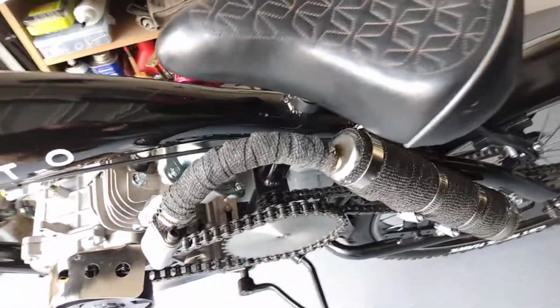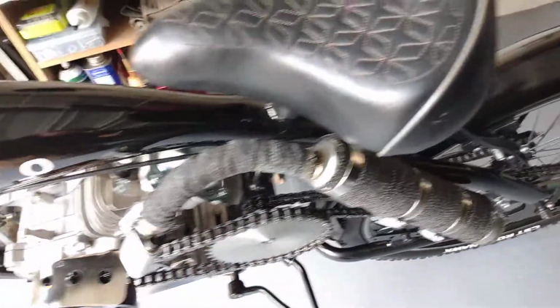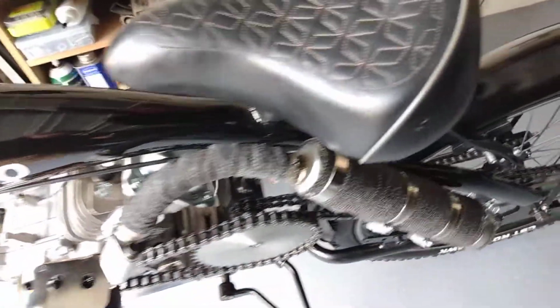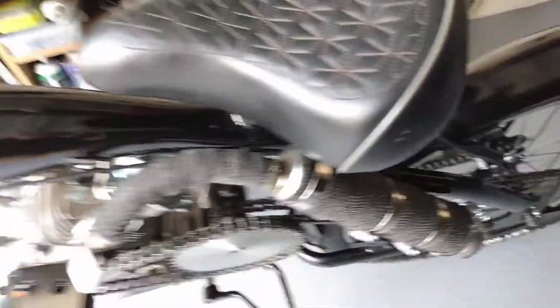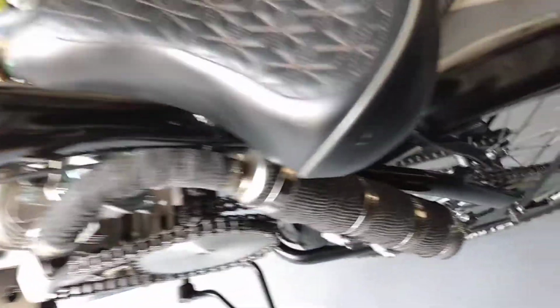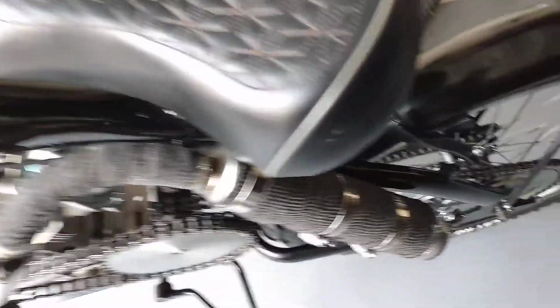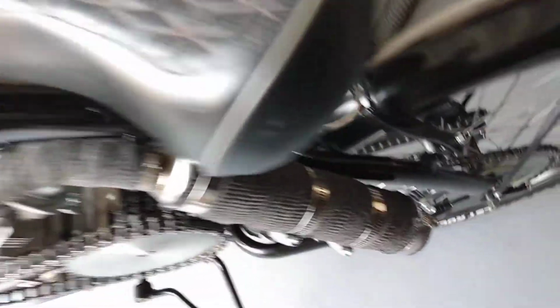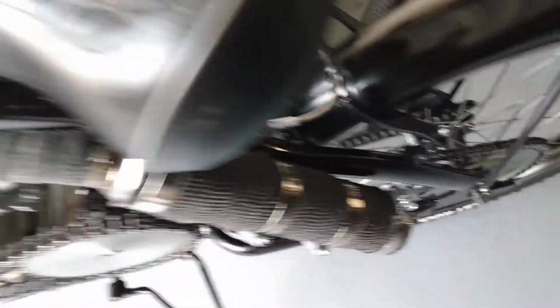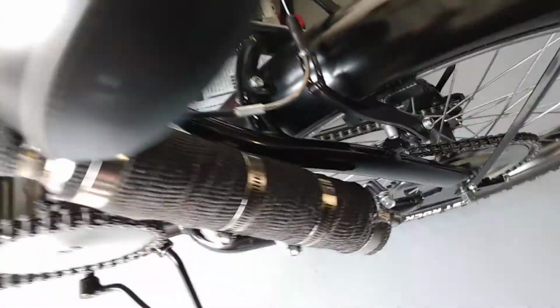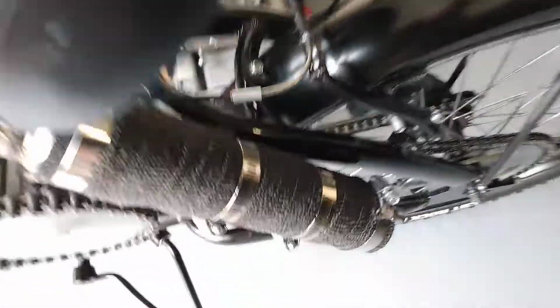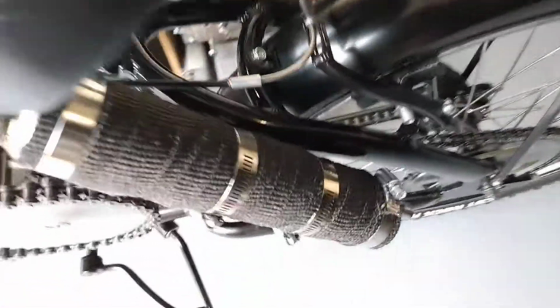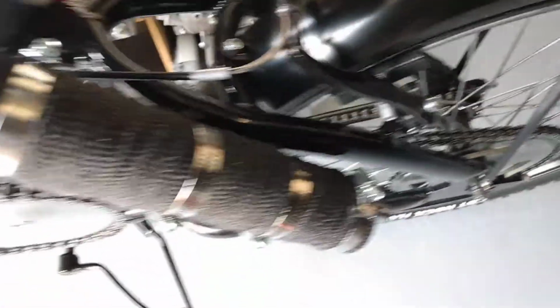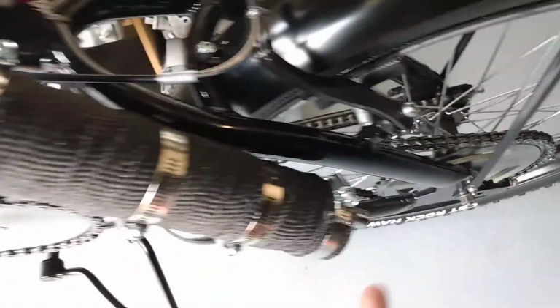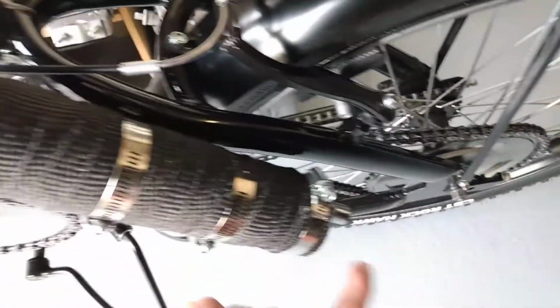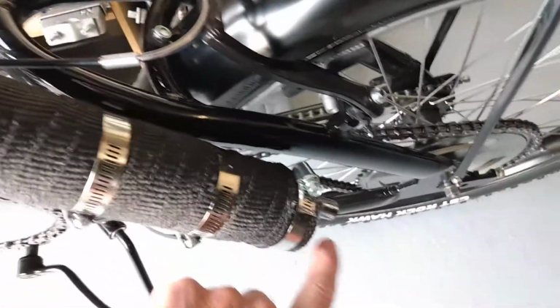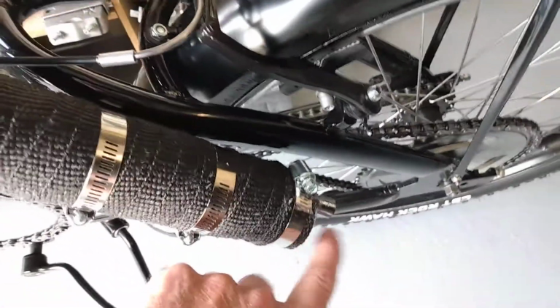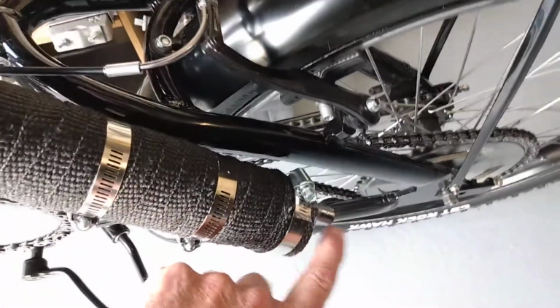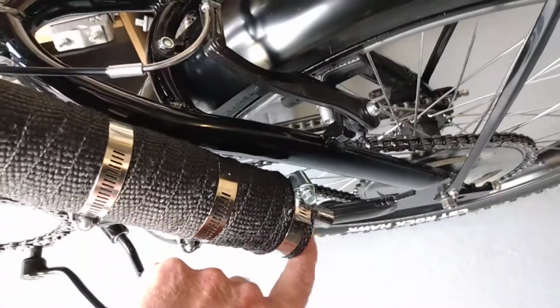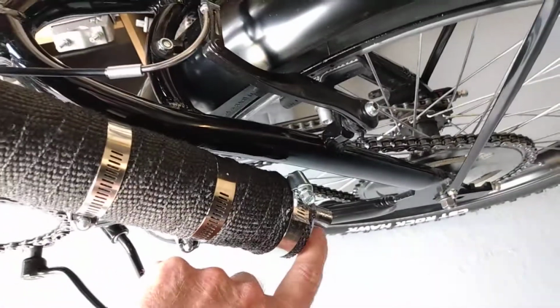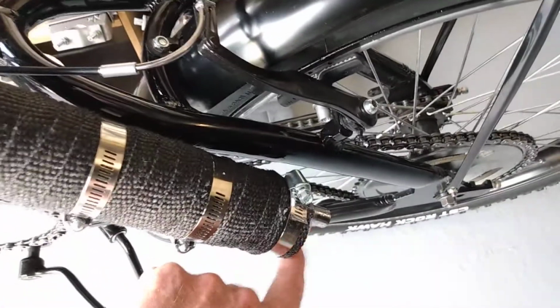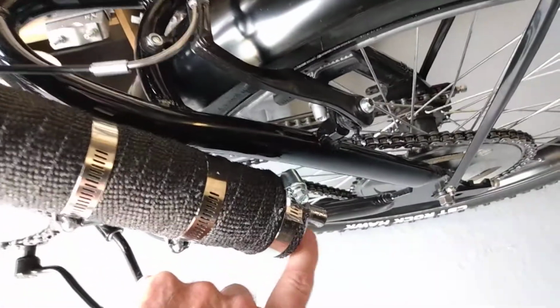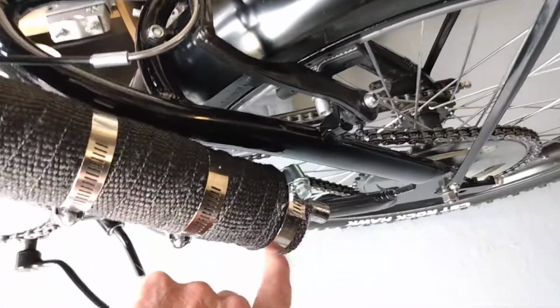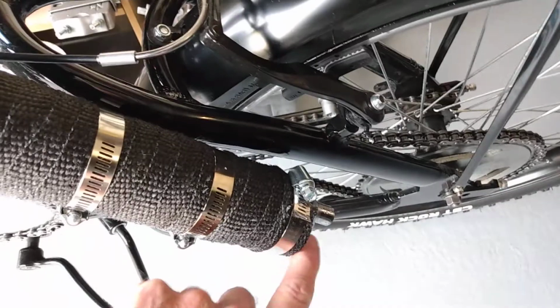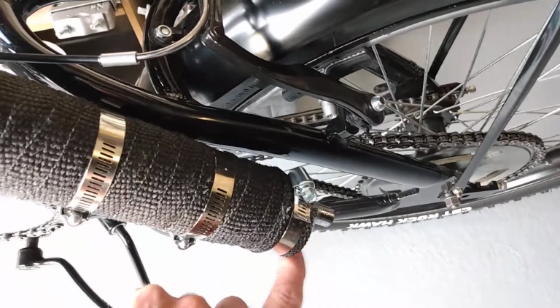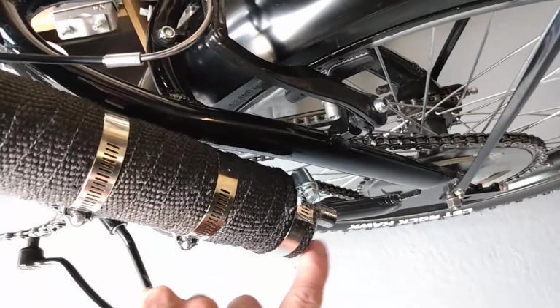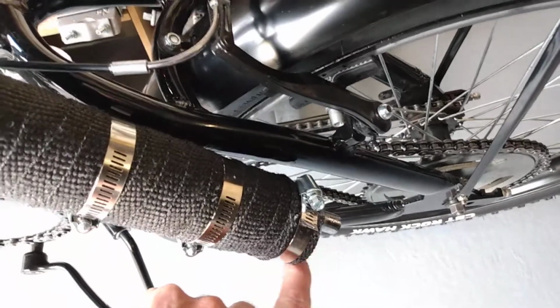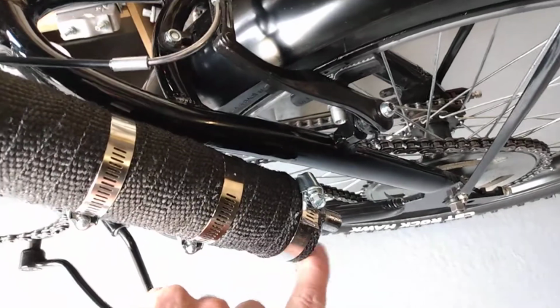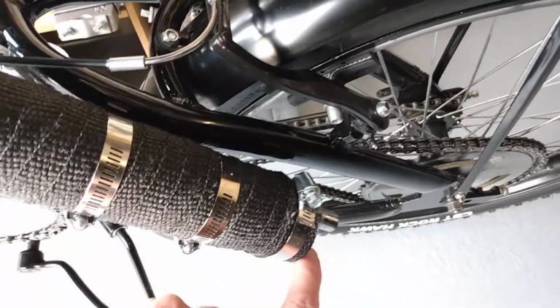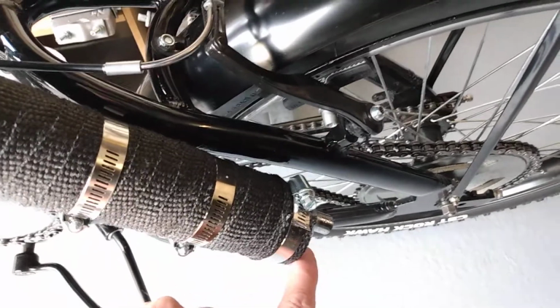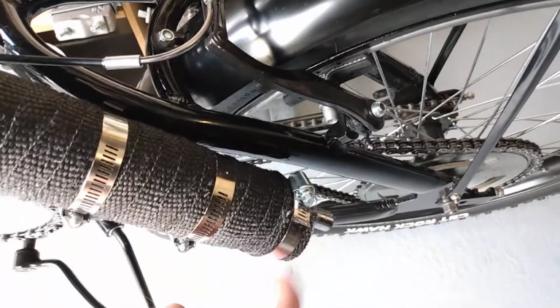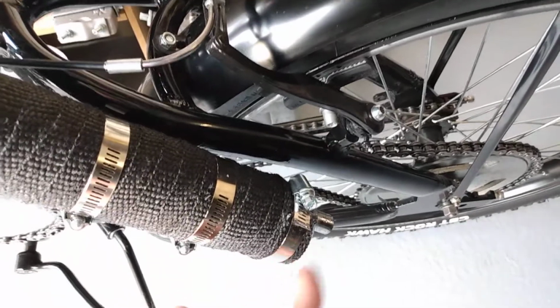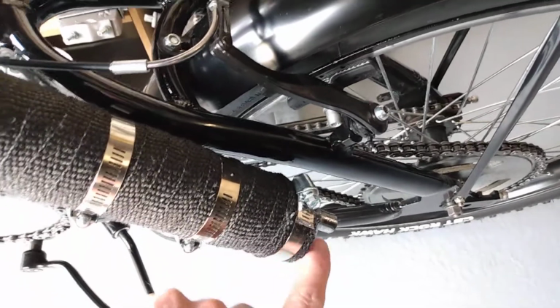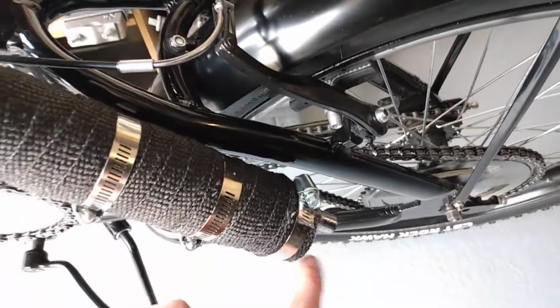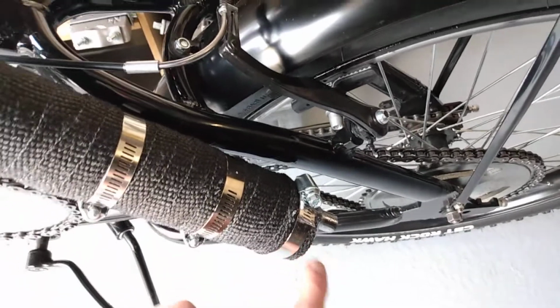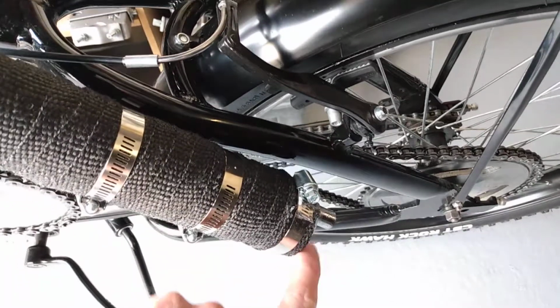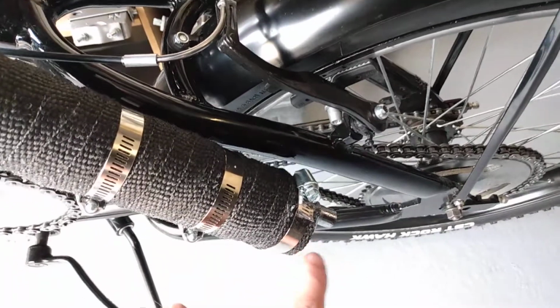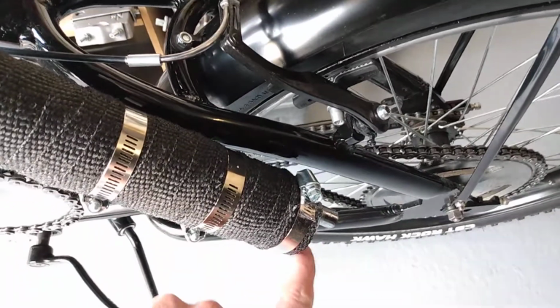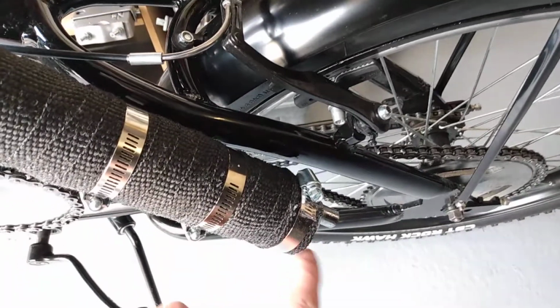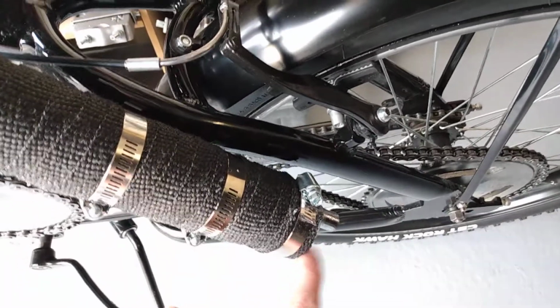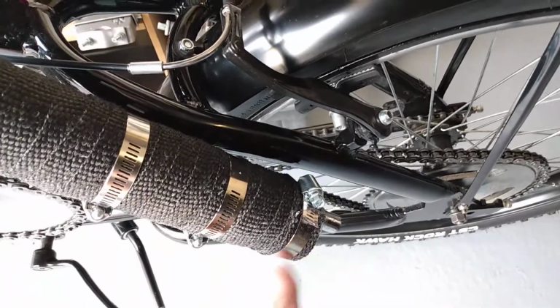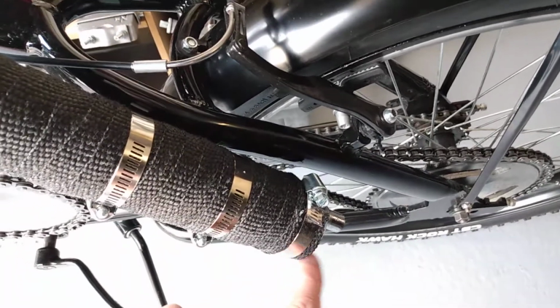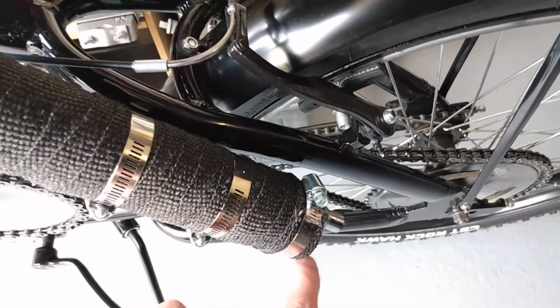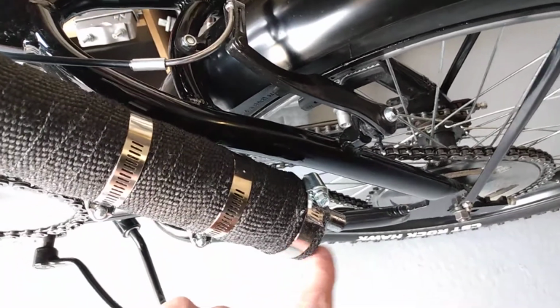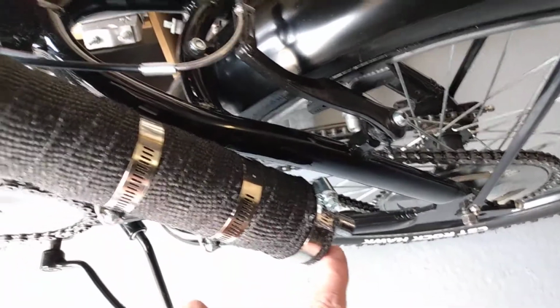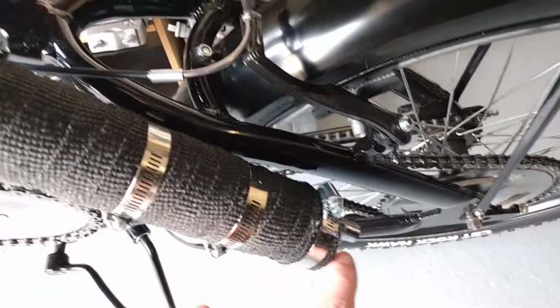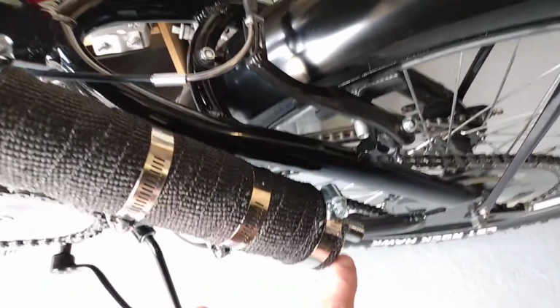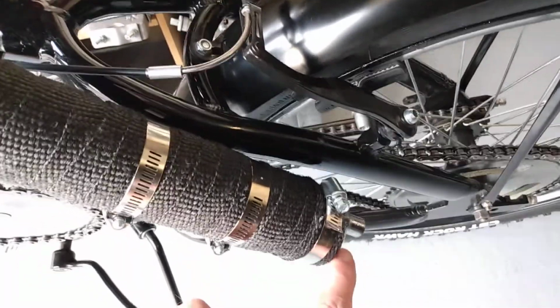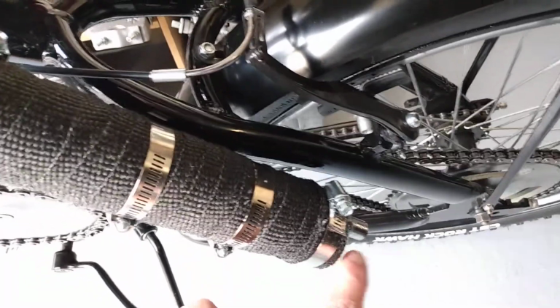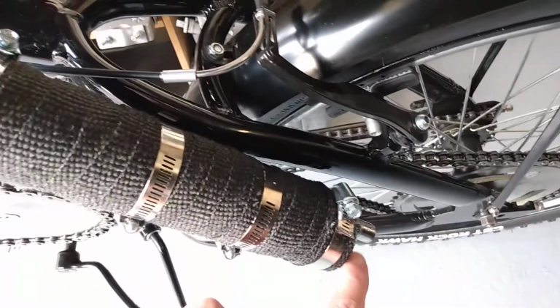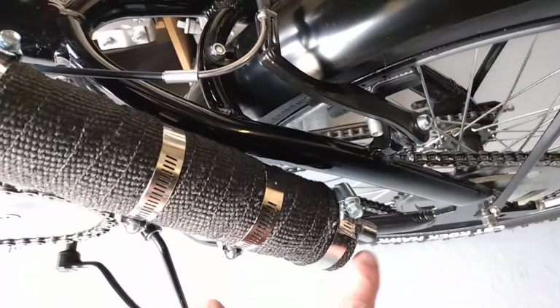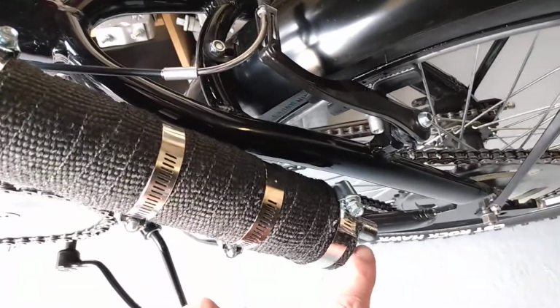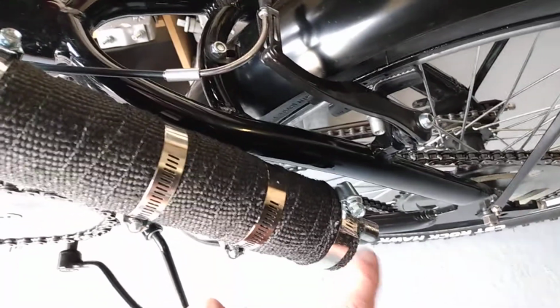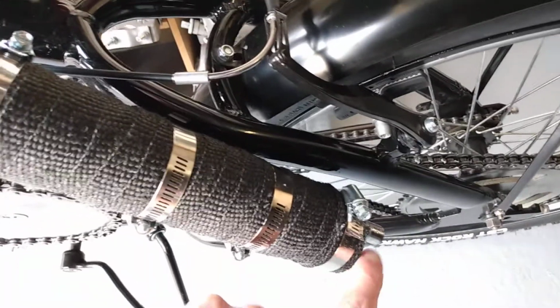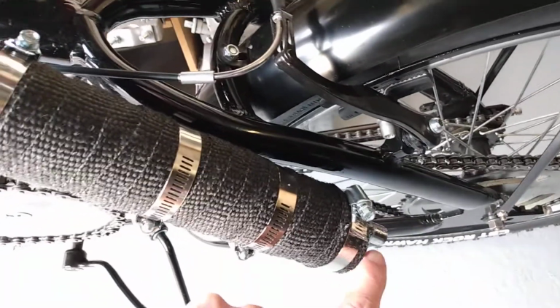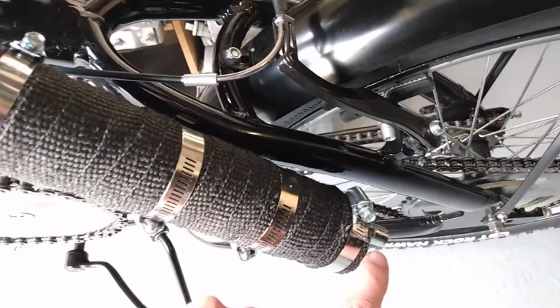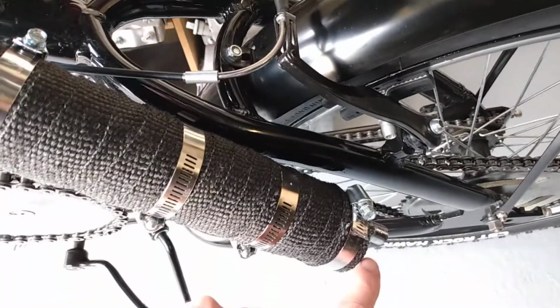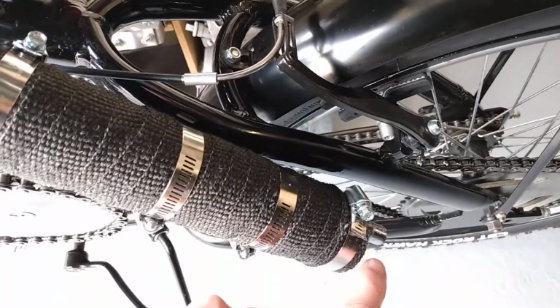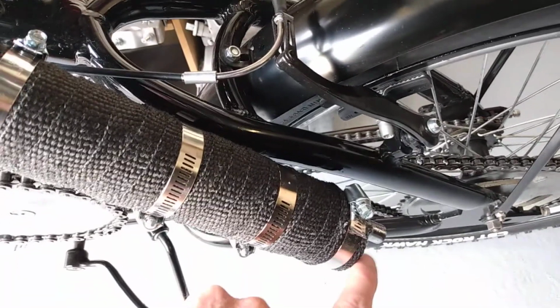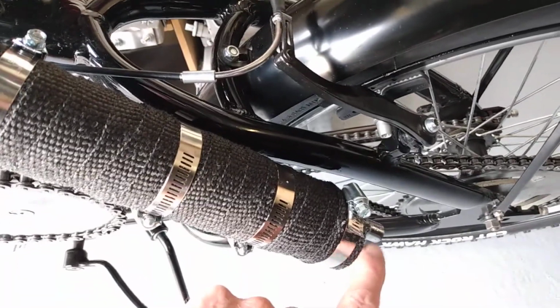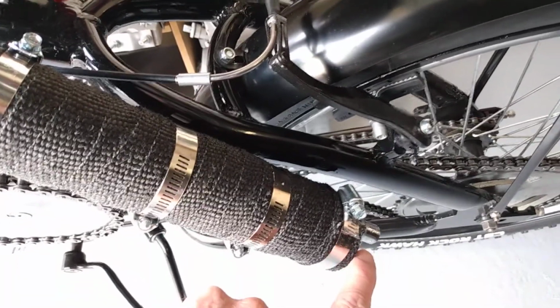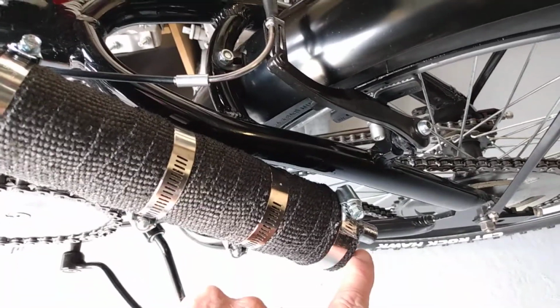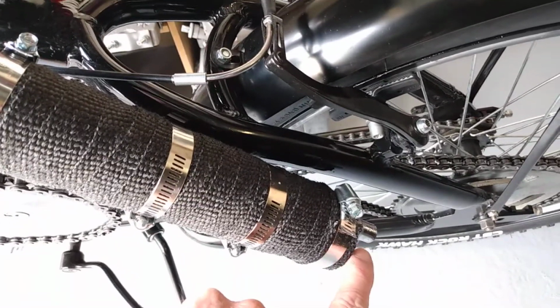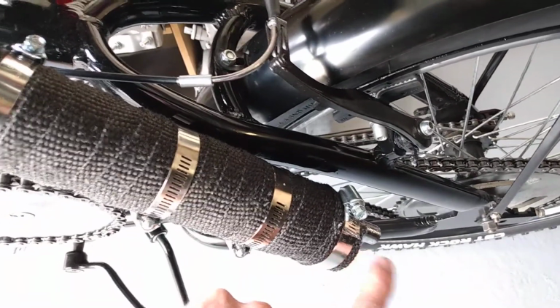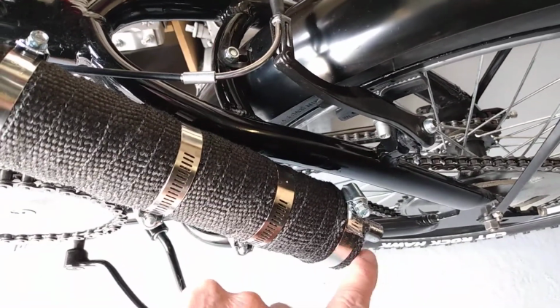I haven't tried this without the baffle in here. That might help — still give it some back pressure.